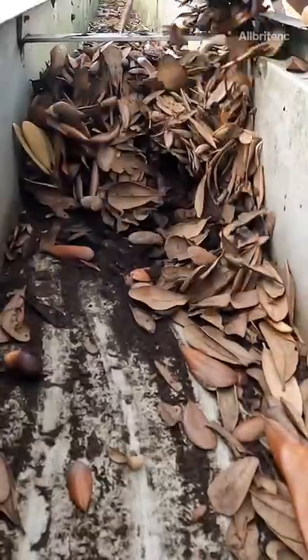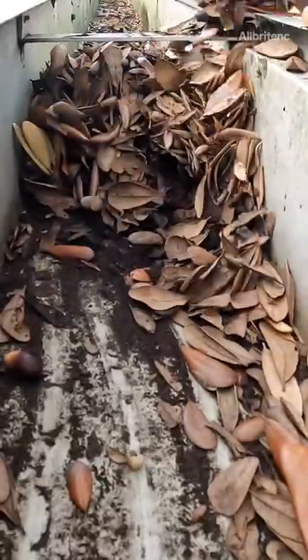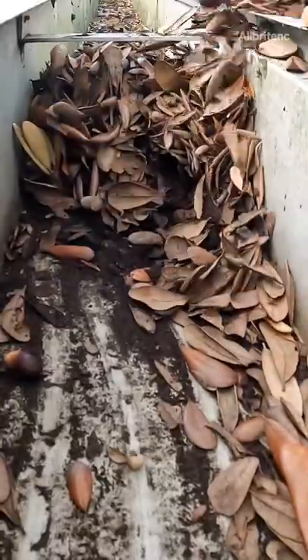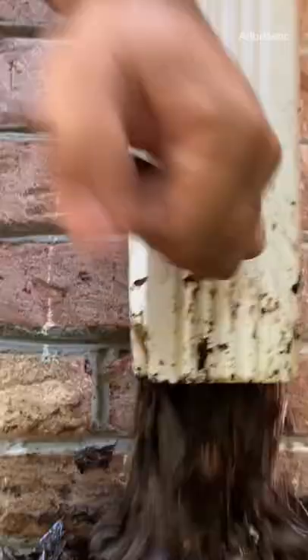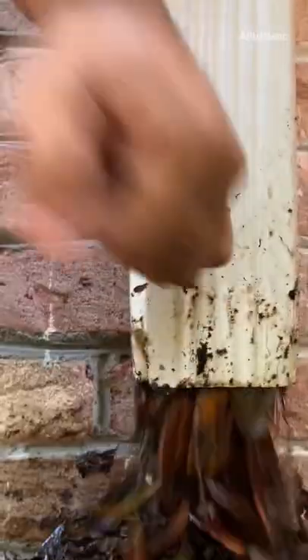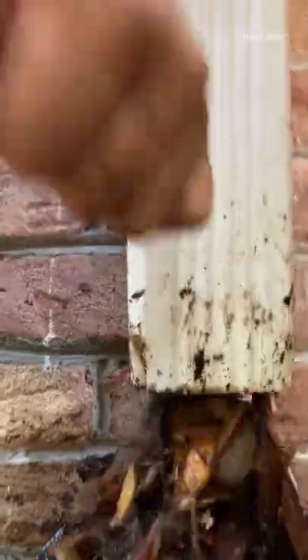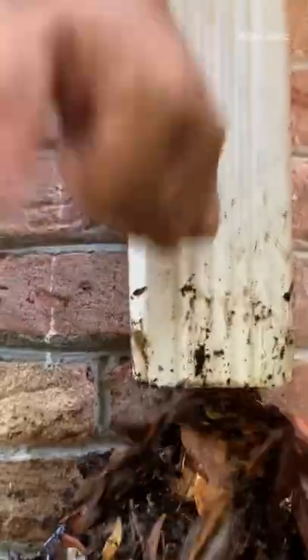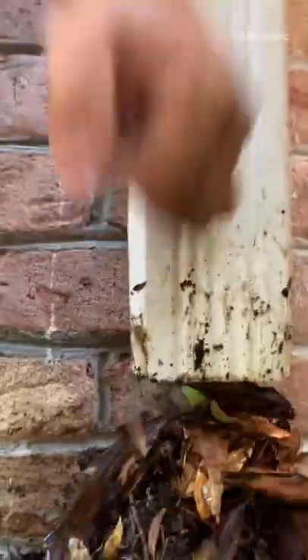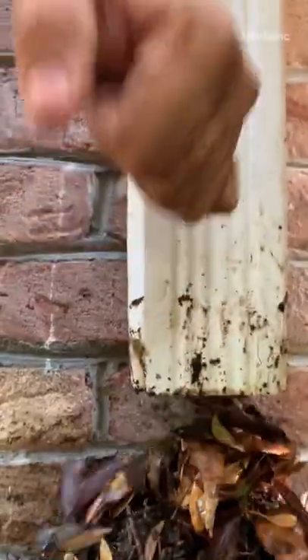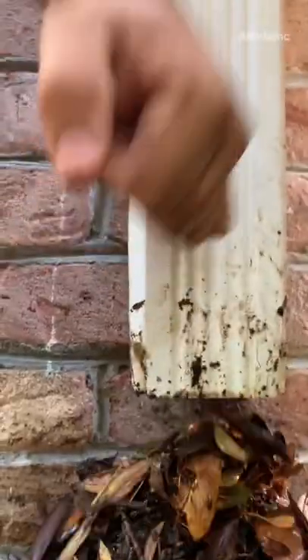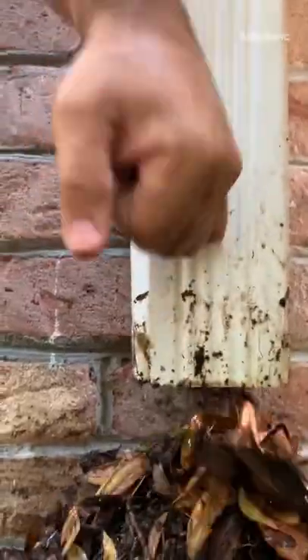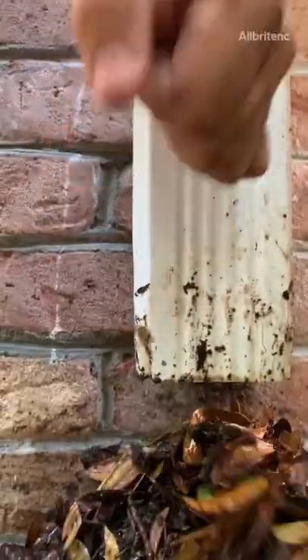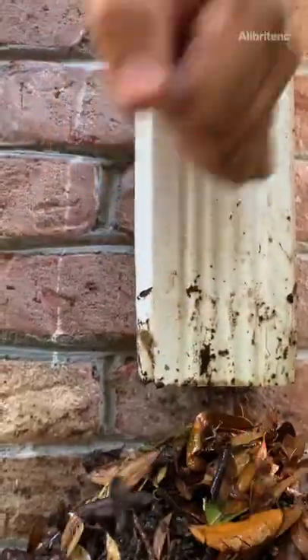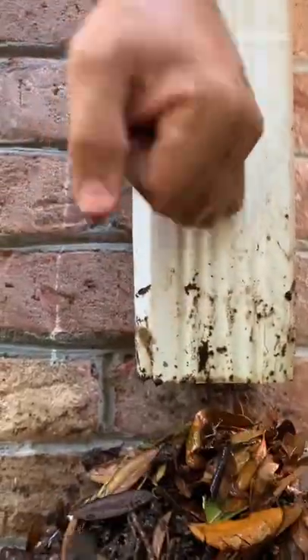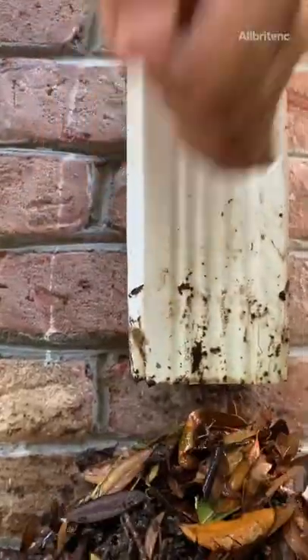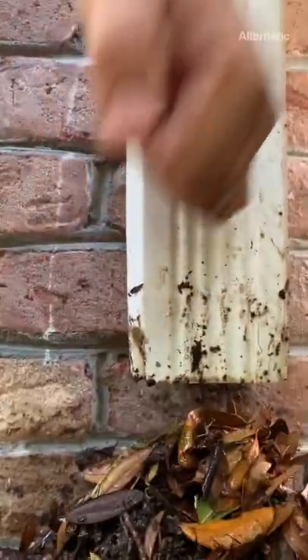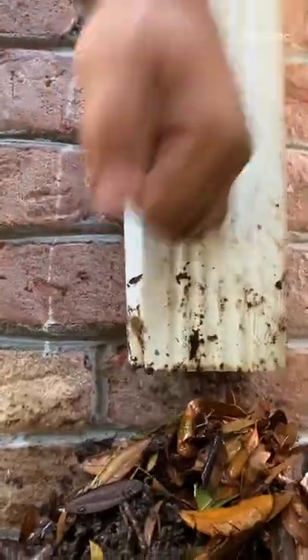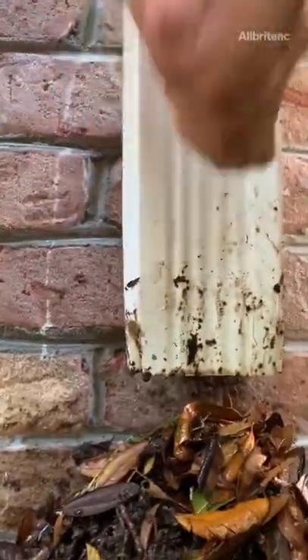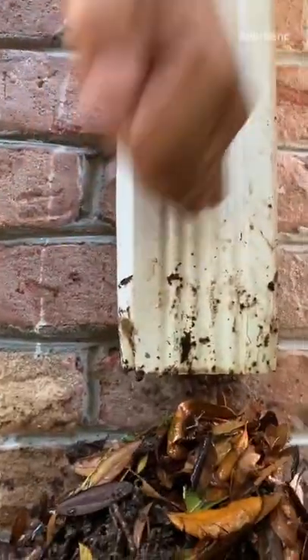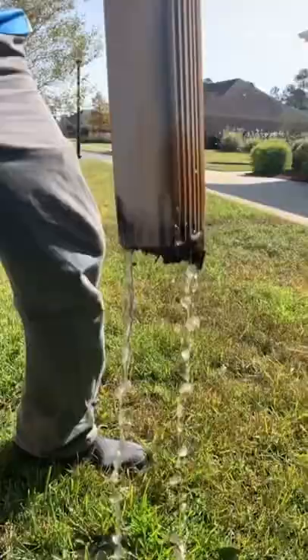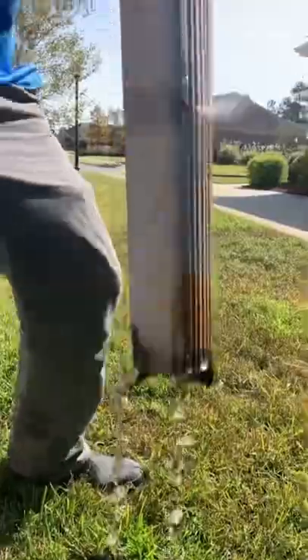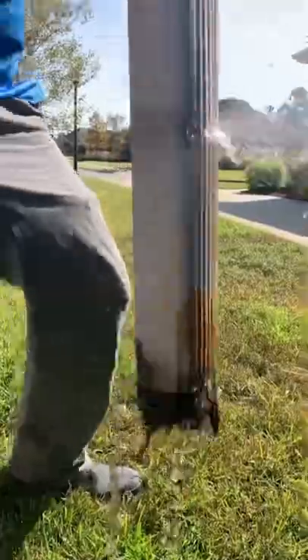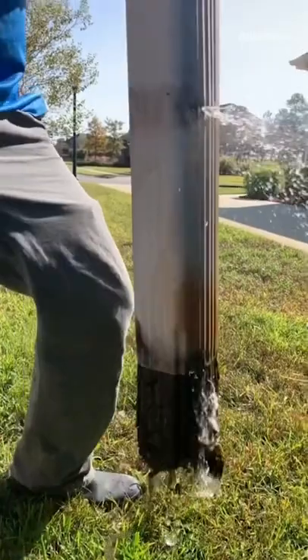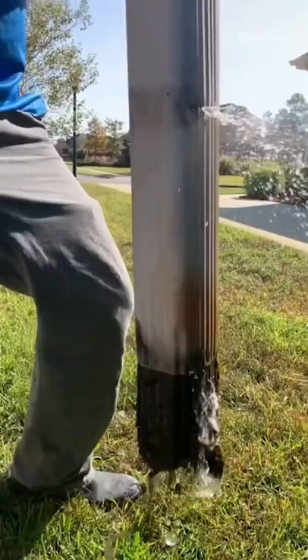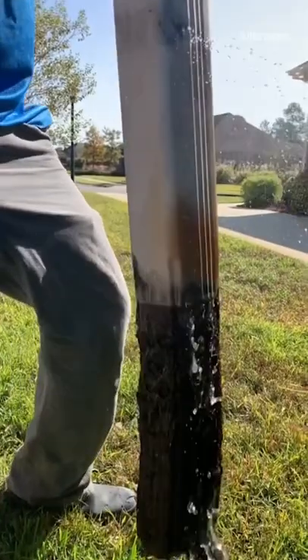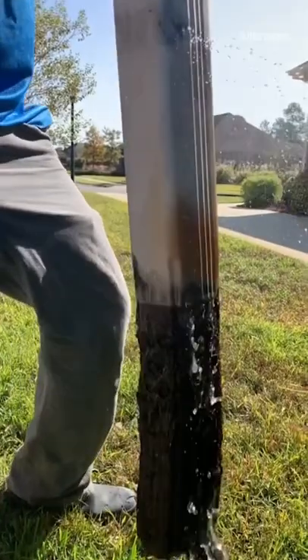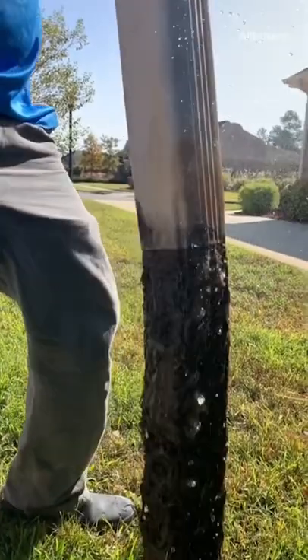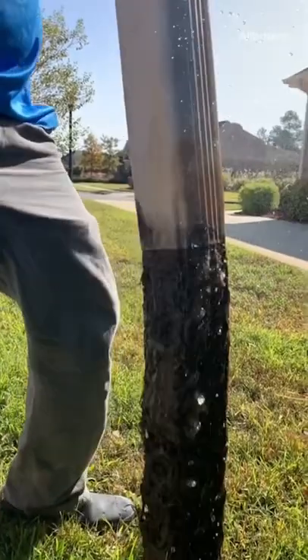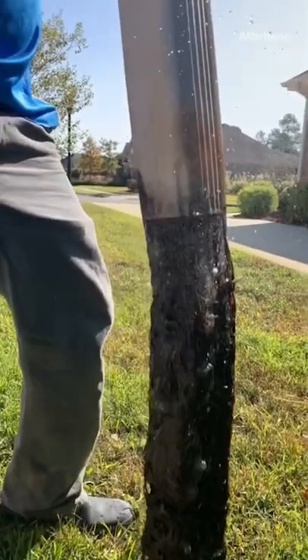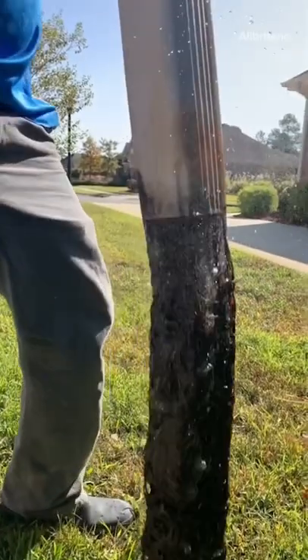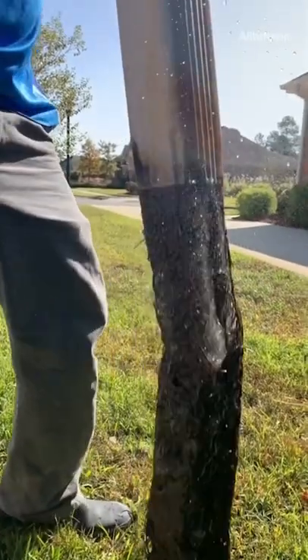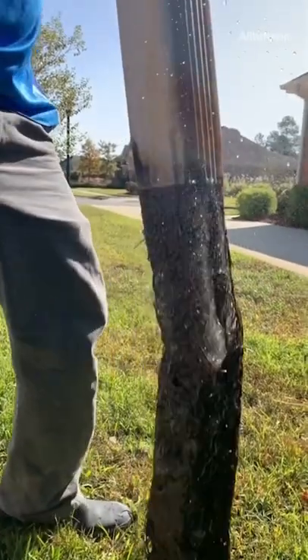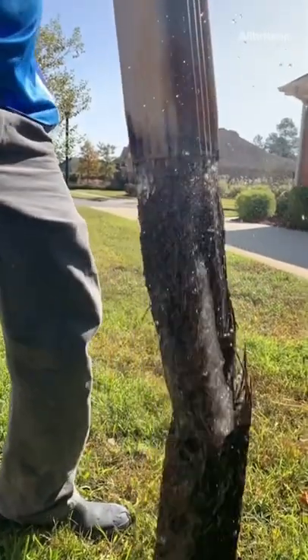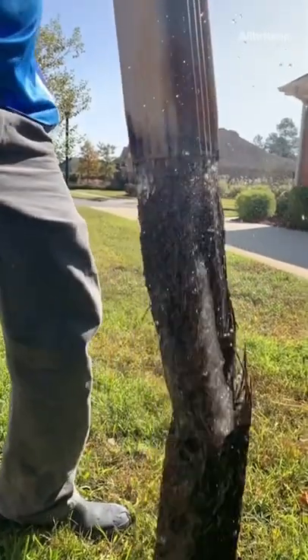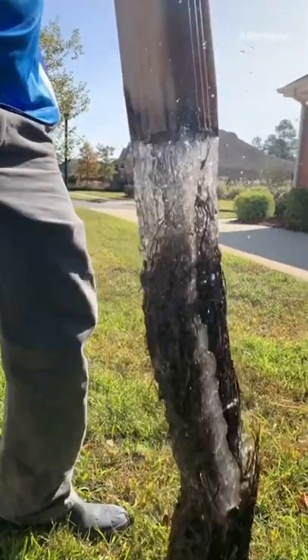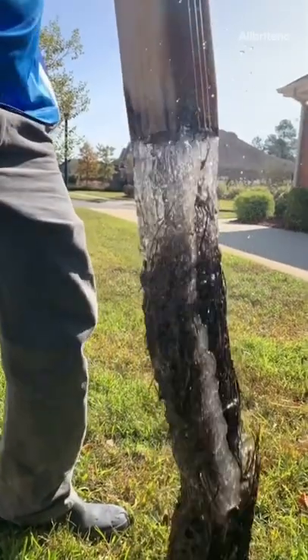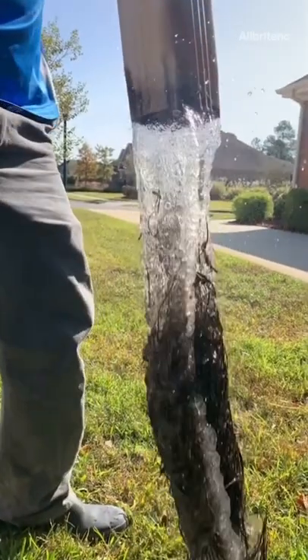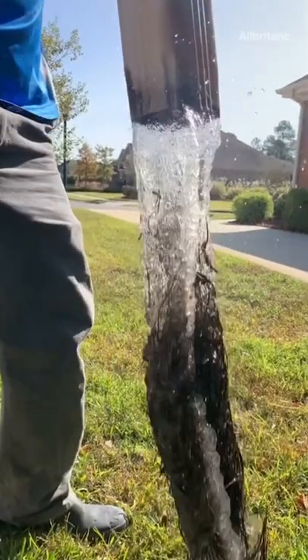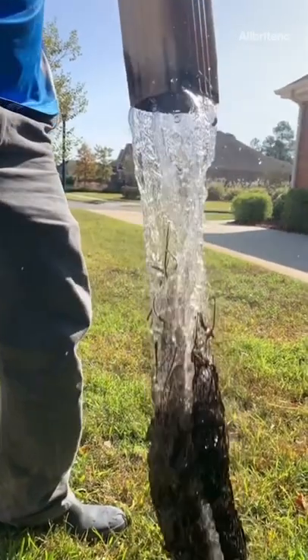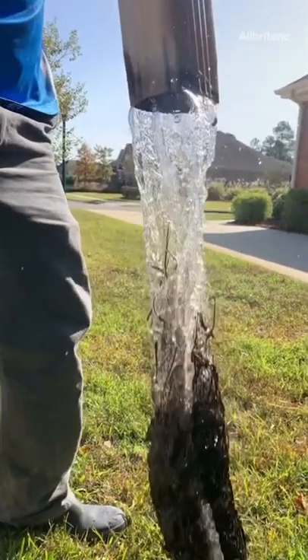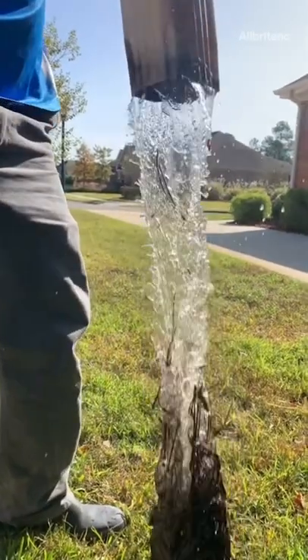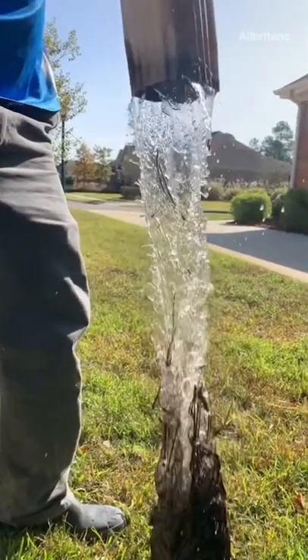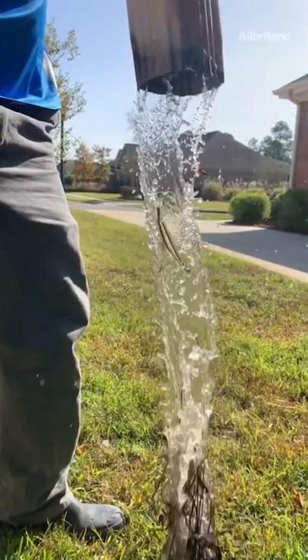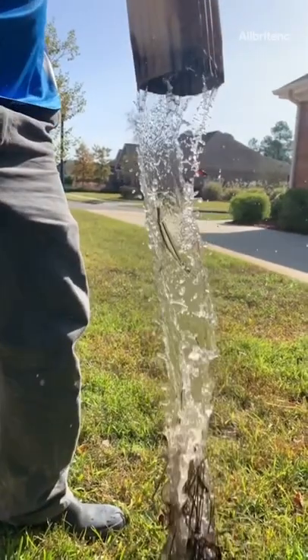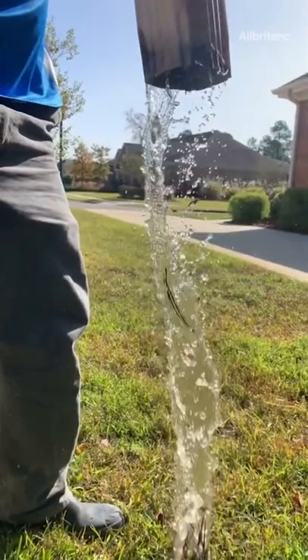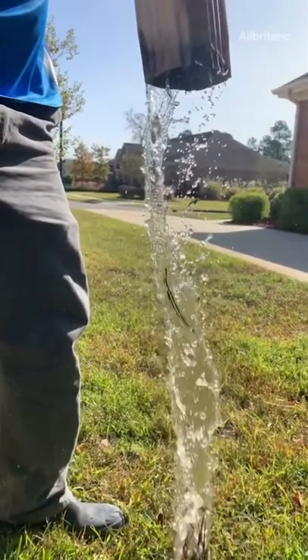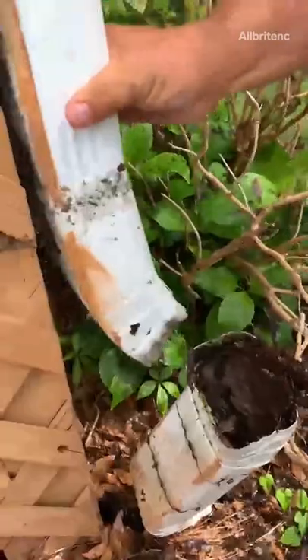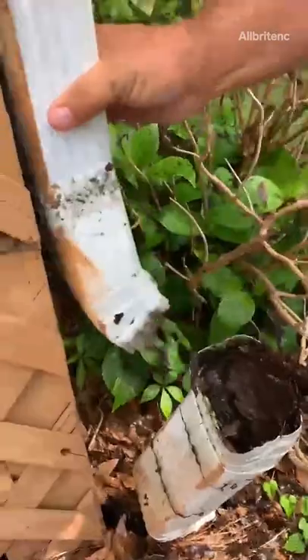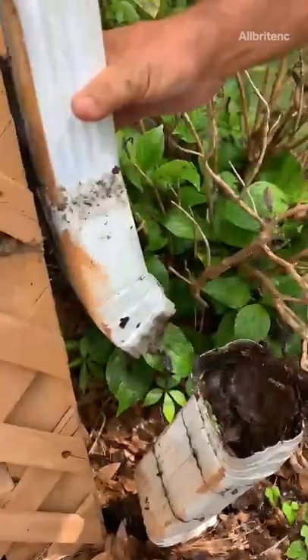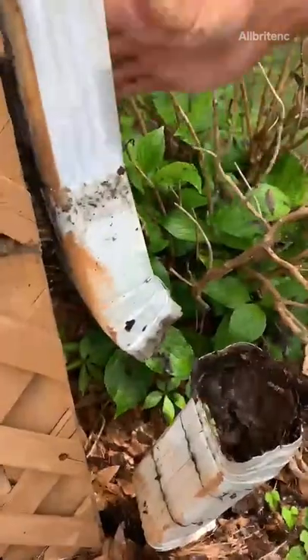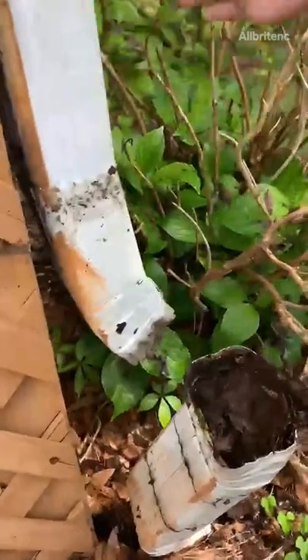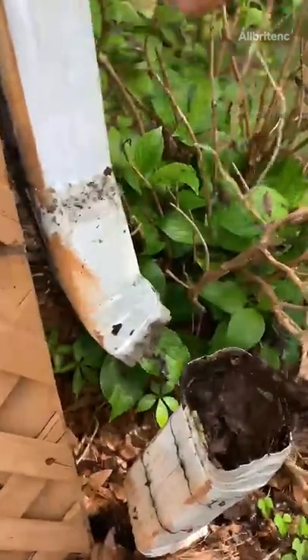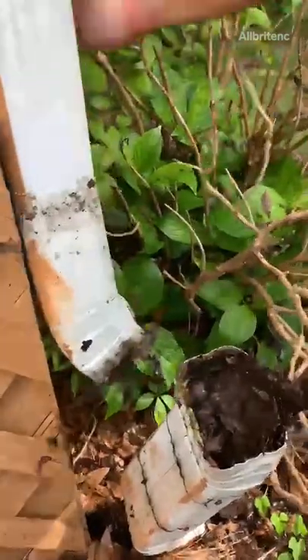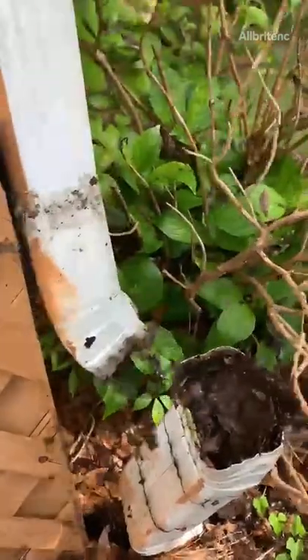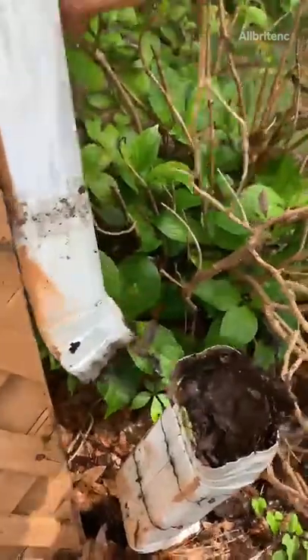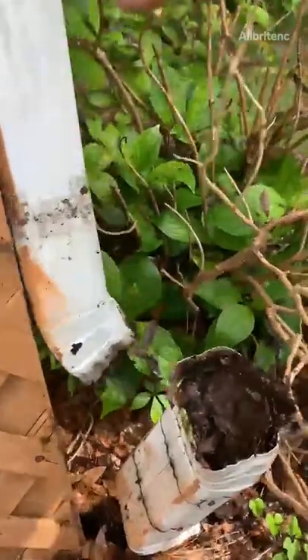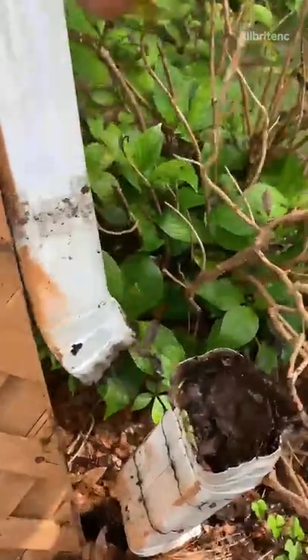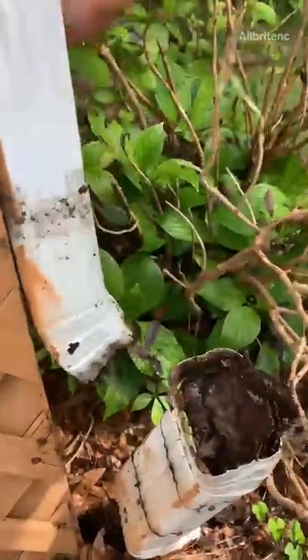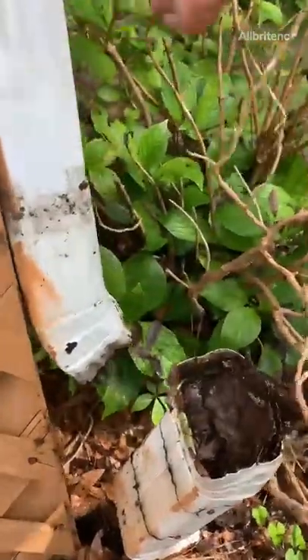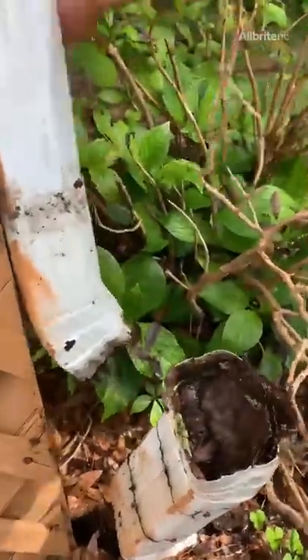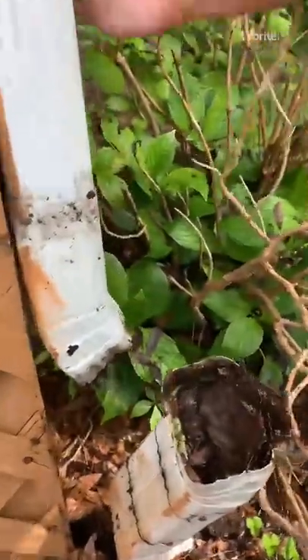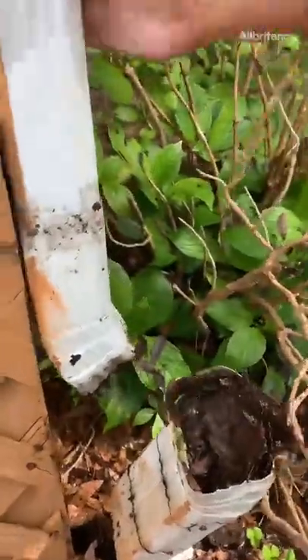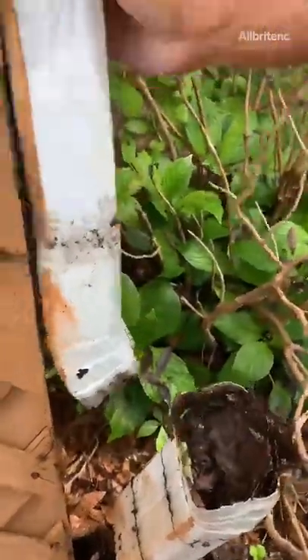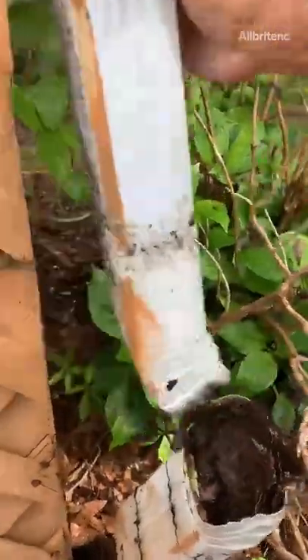If we find a big clog such as wet compacted debris, in some cases we have to take the downspout apart.